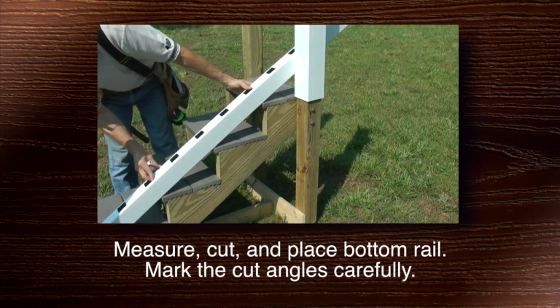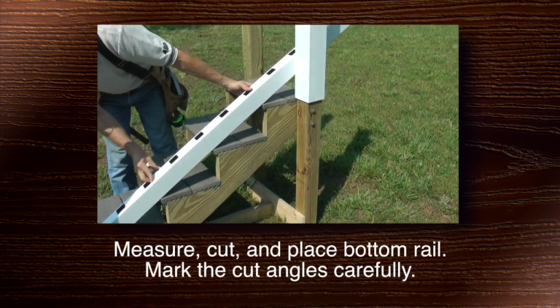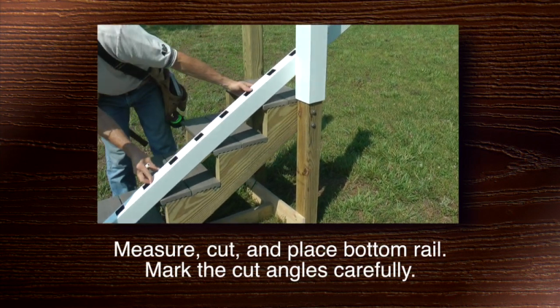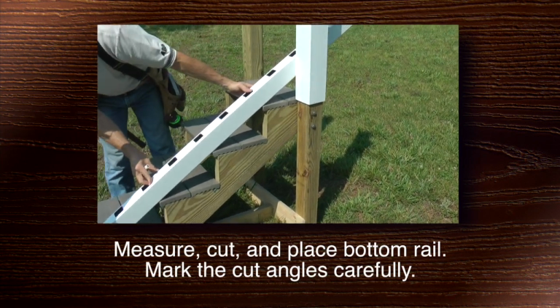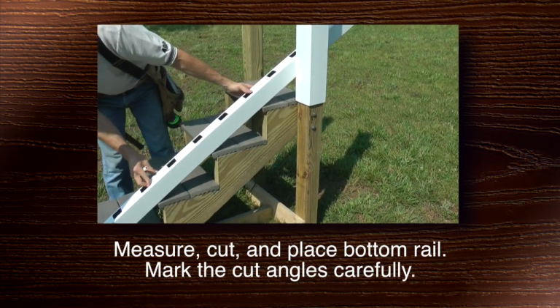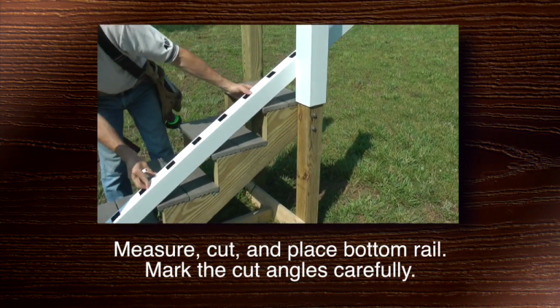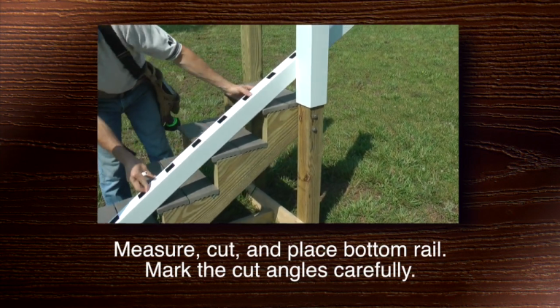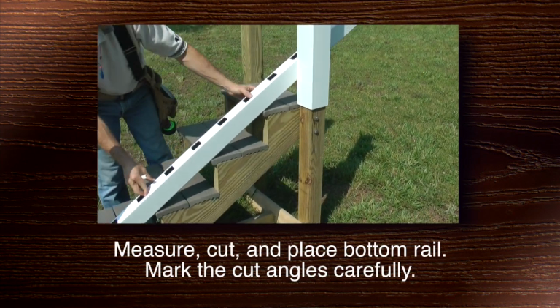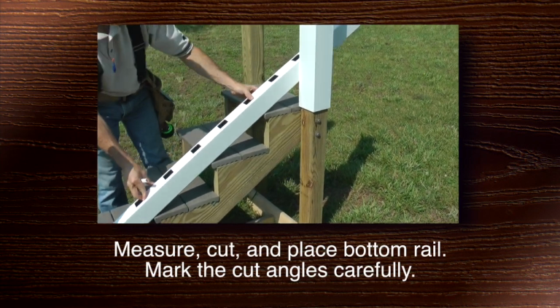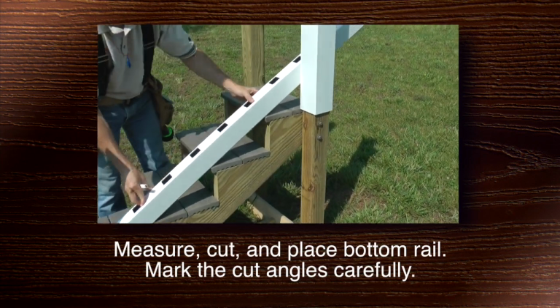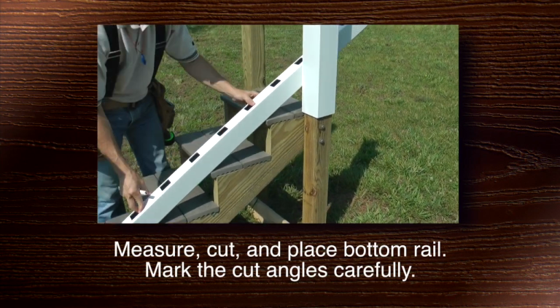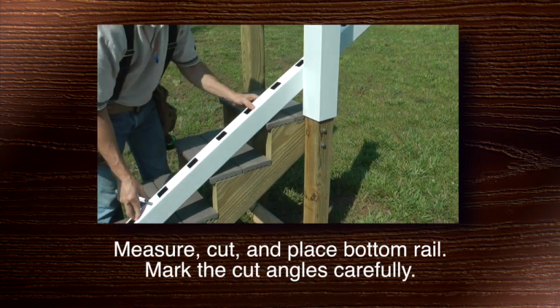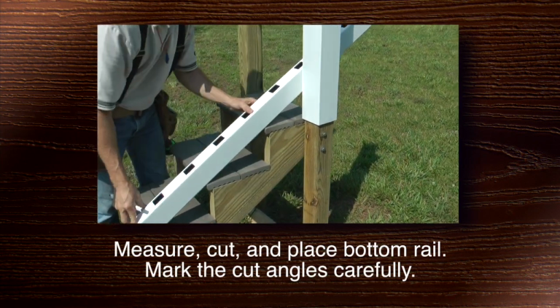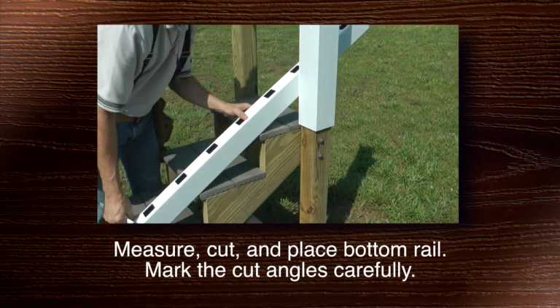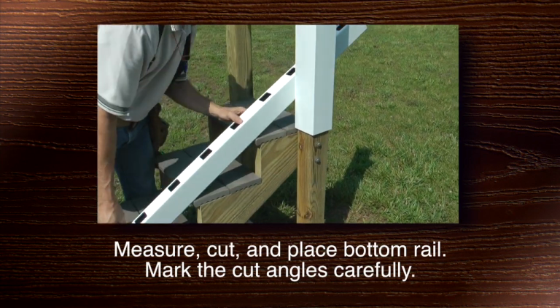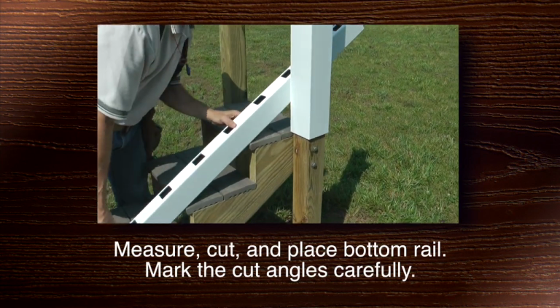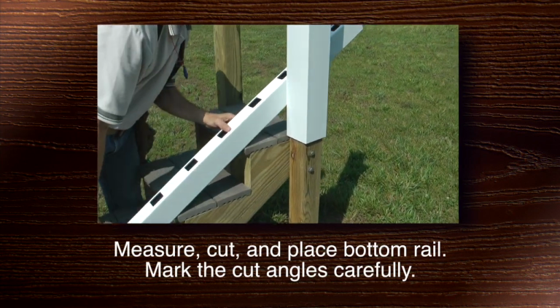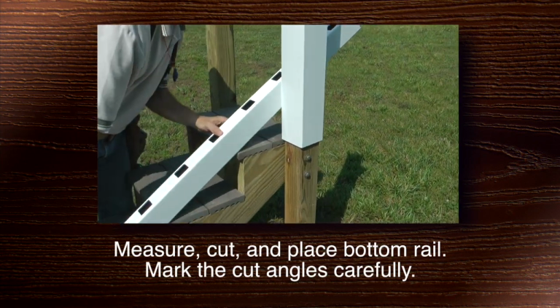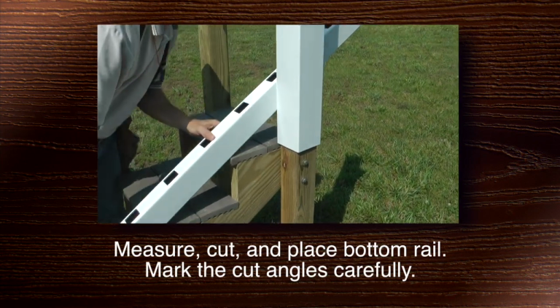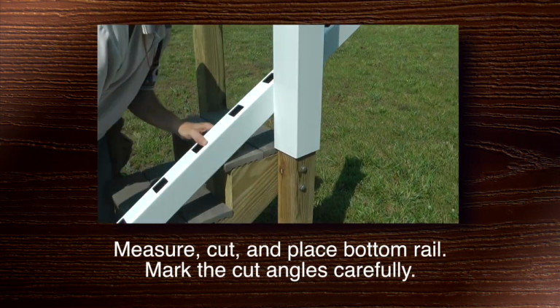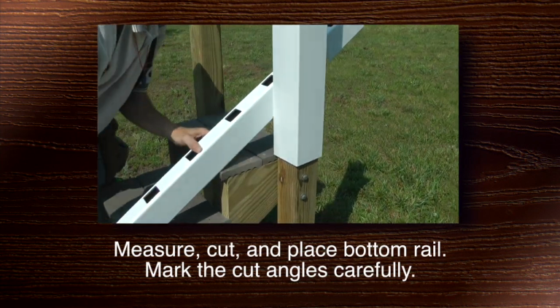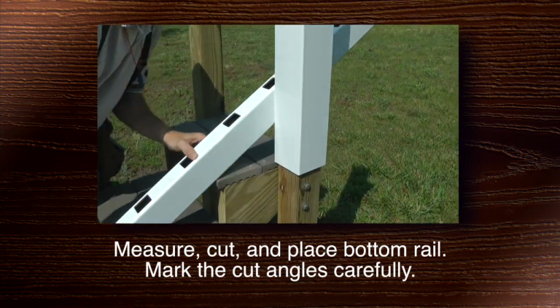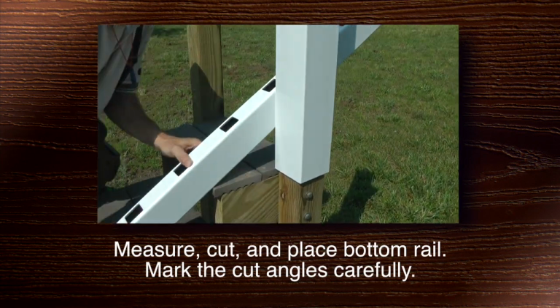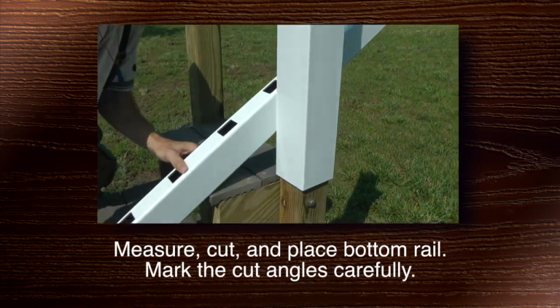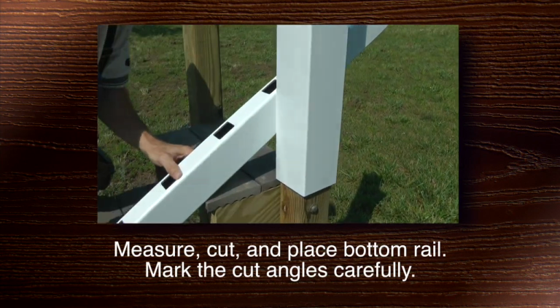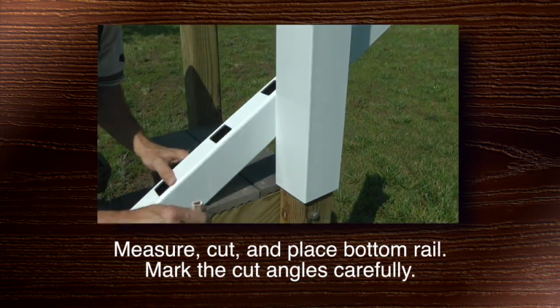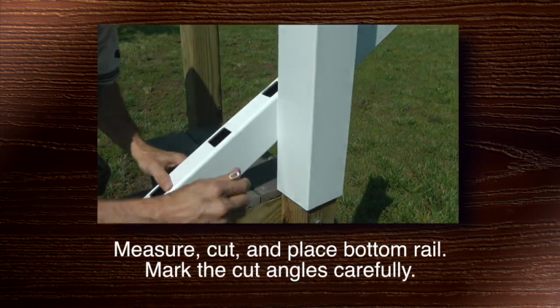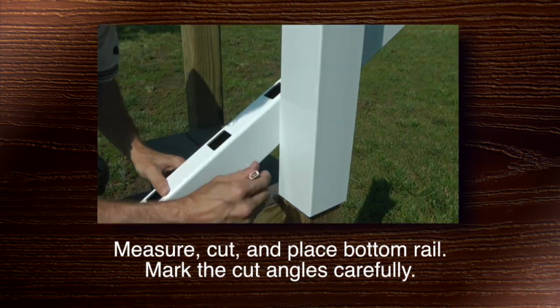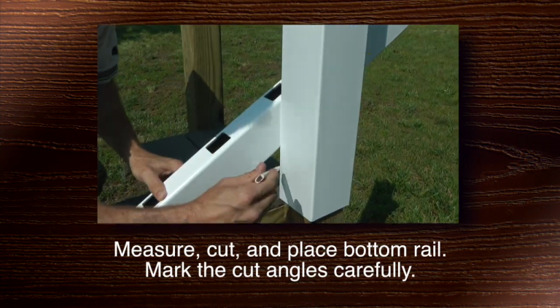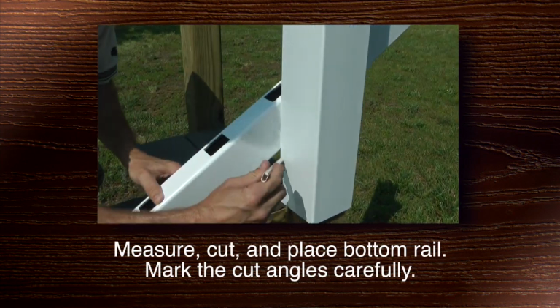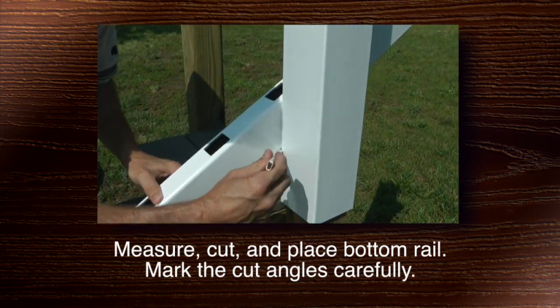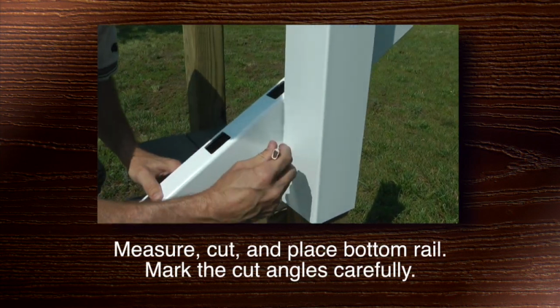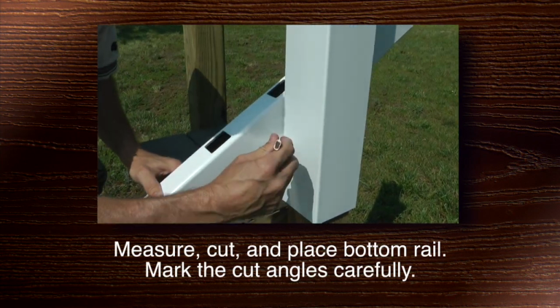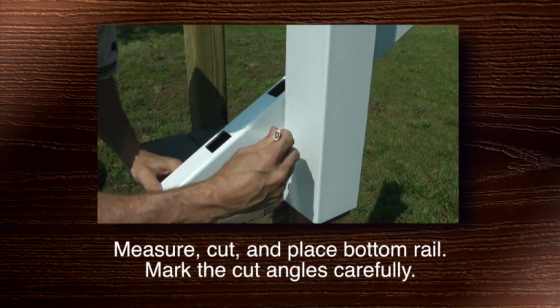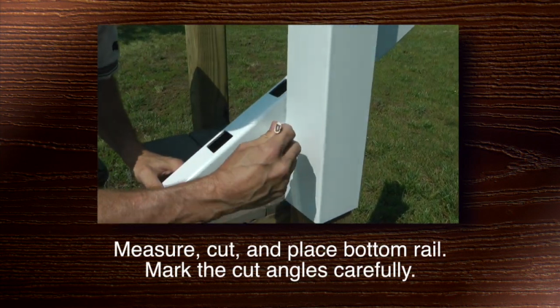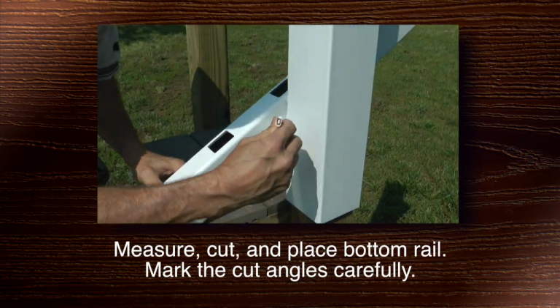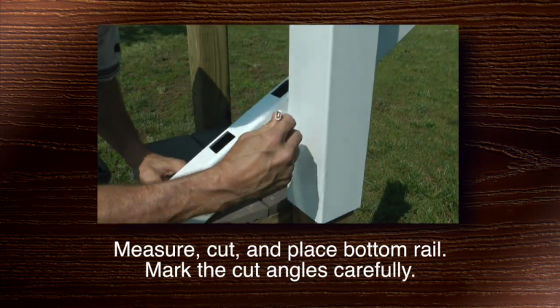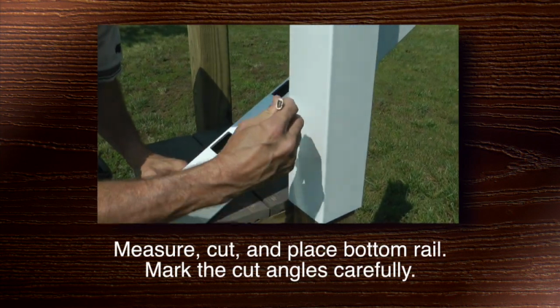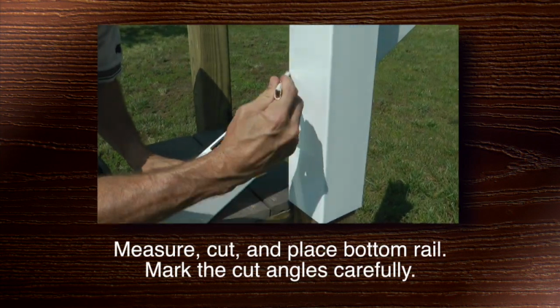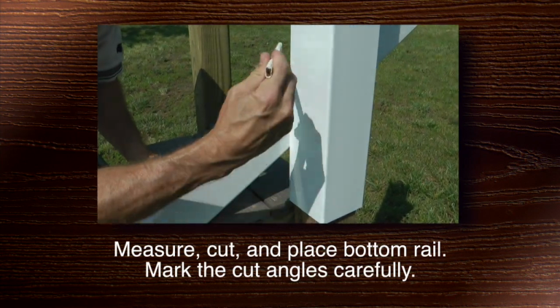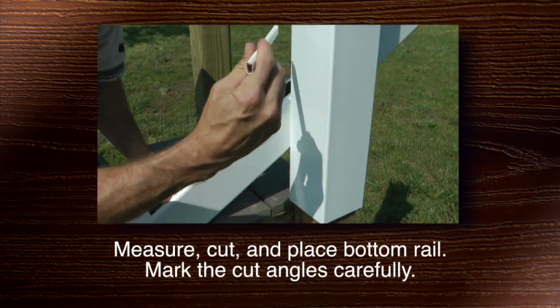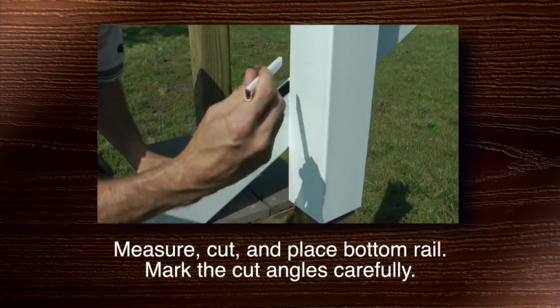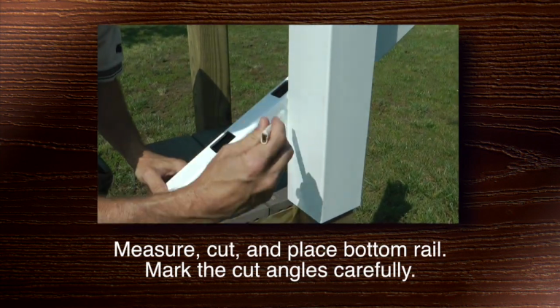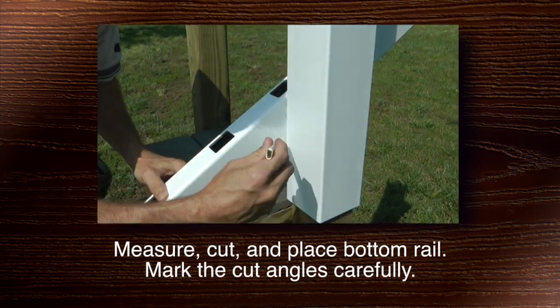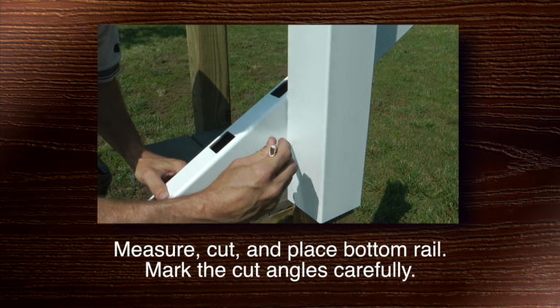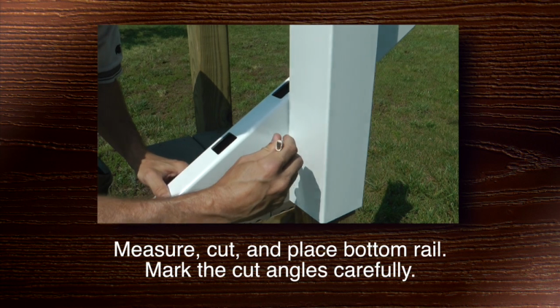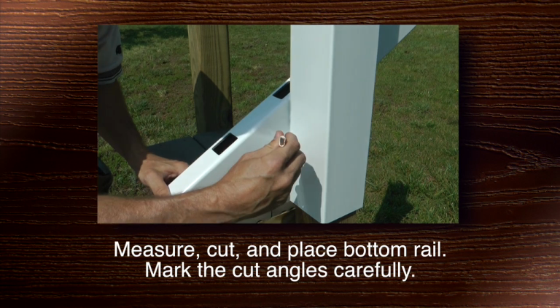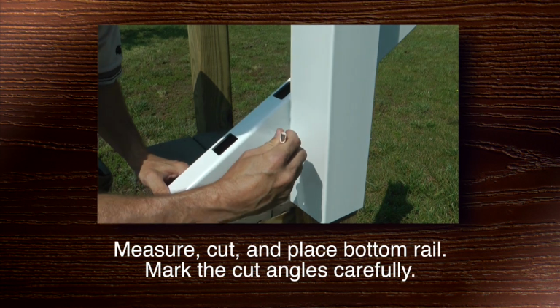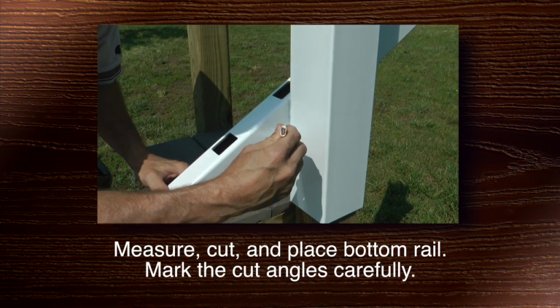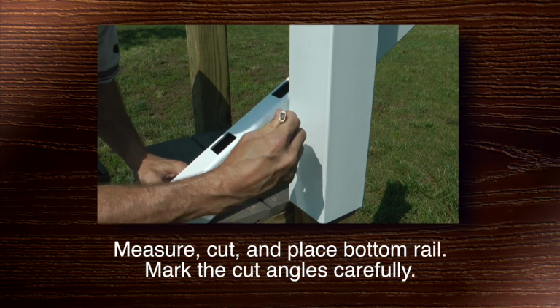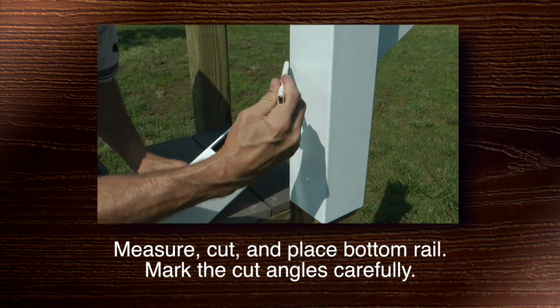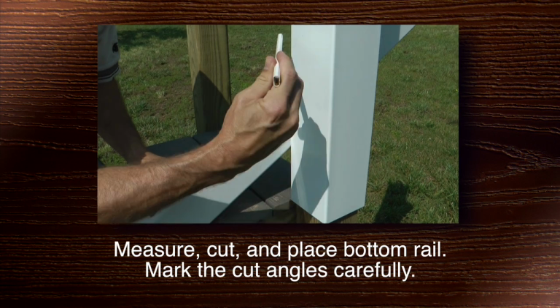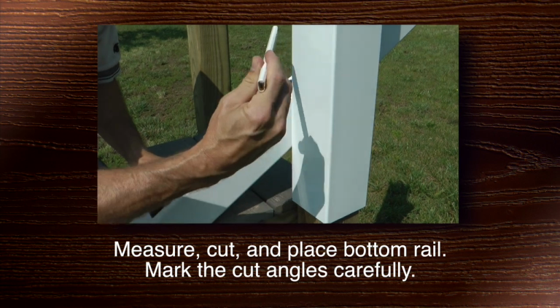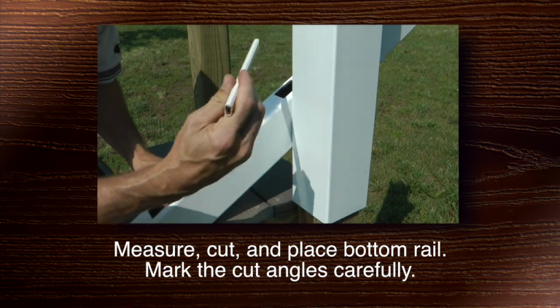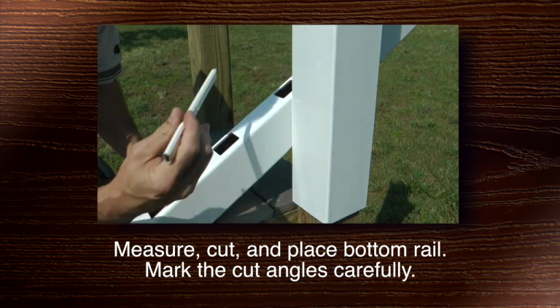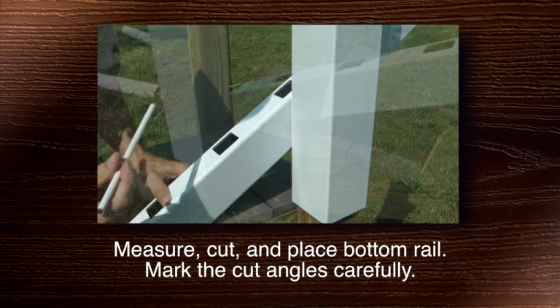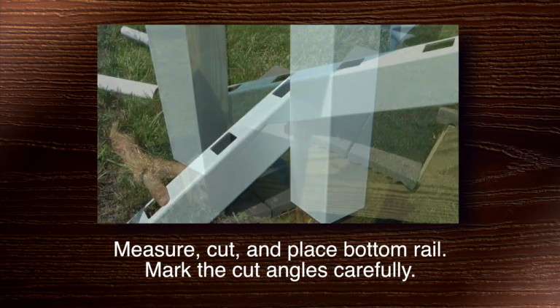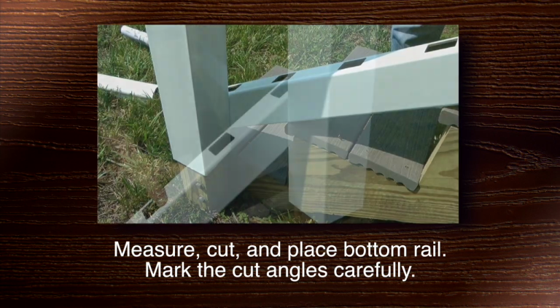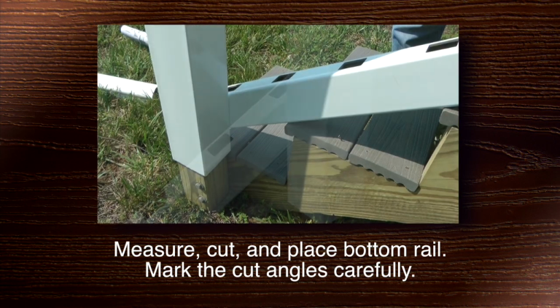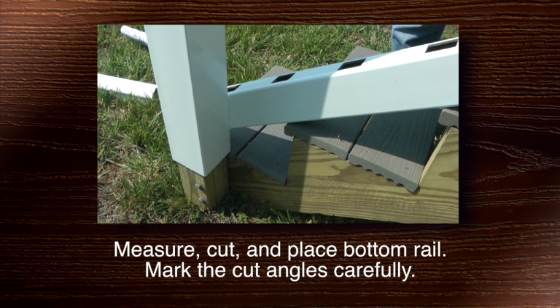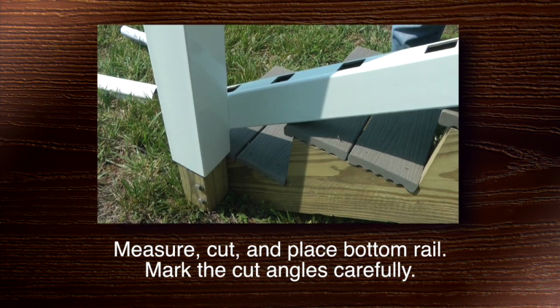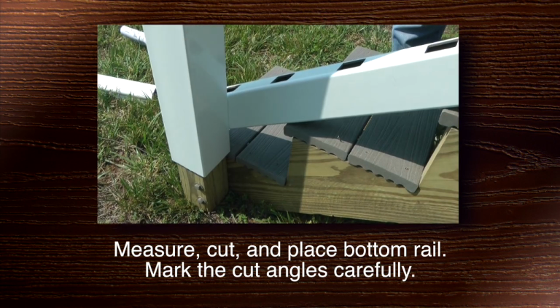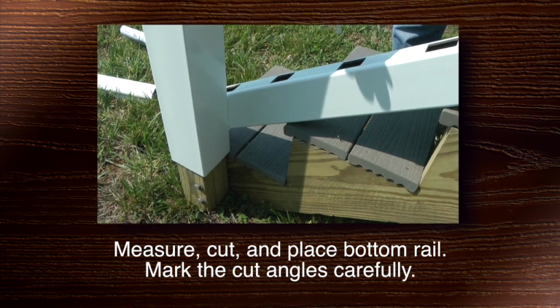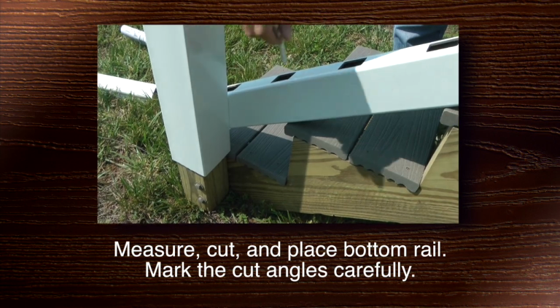Then, measure, cut, and place the bottom rail. It's important to mark the cut angles carefully.